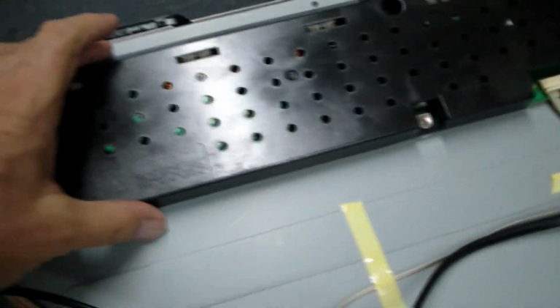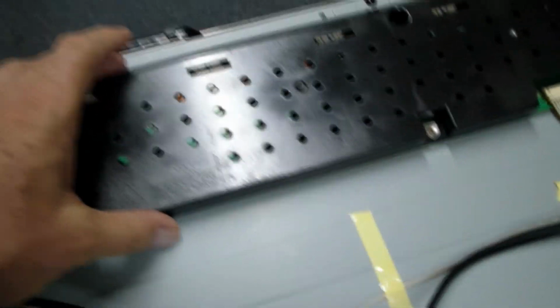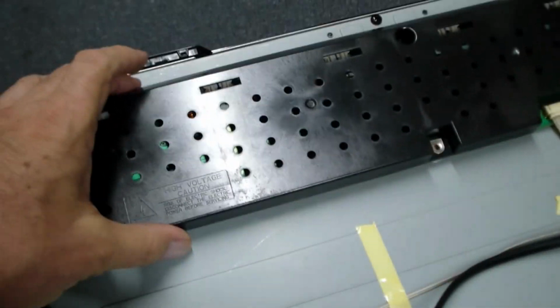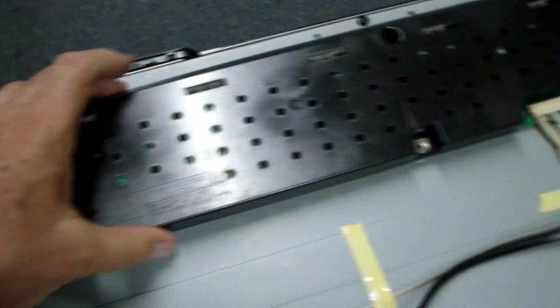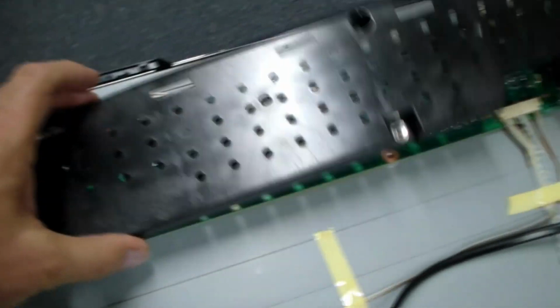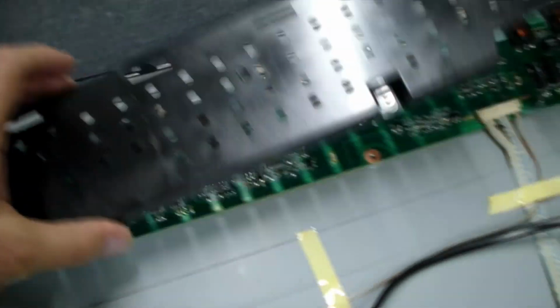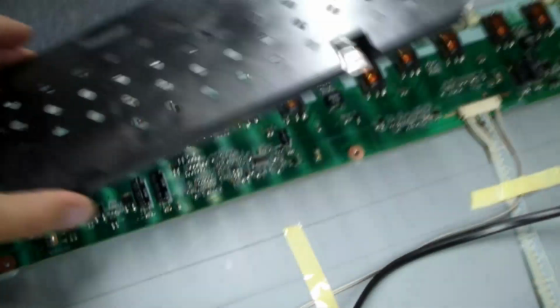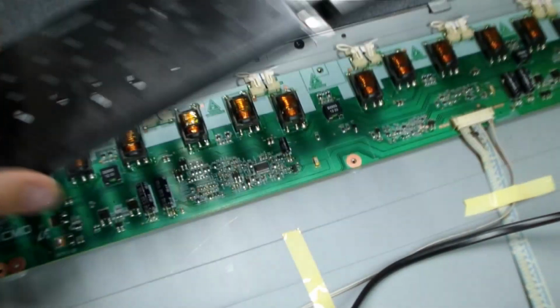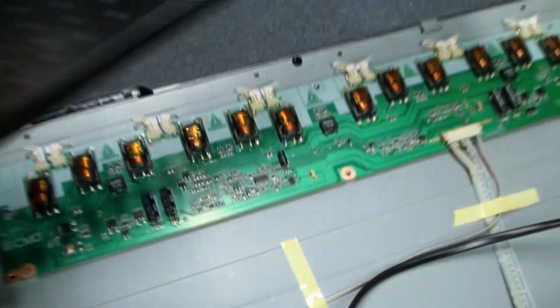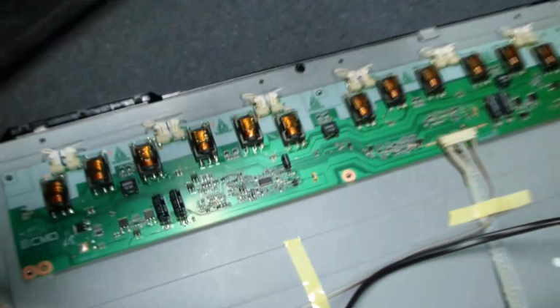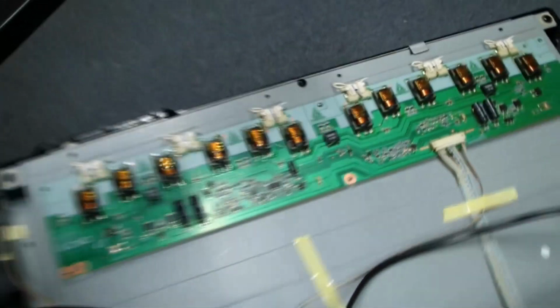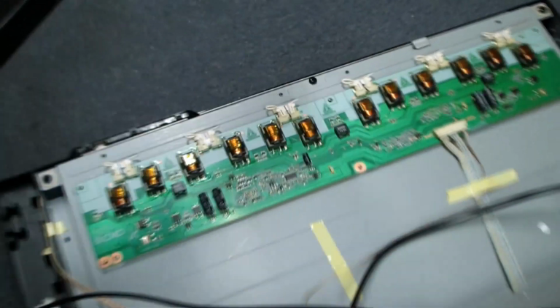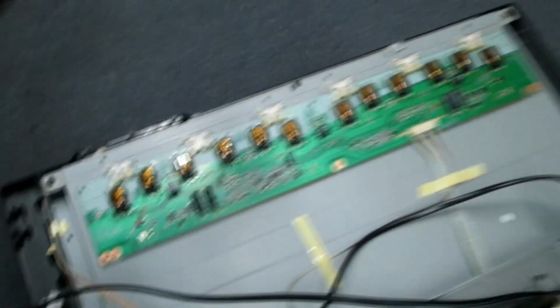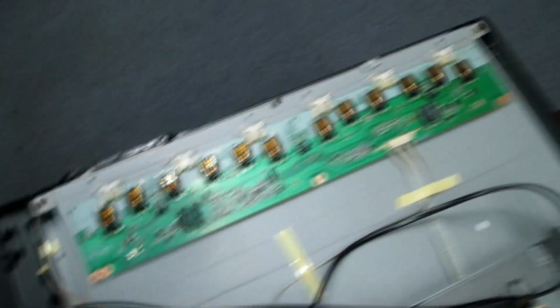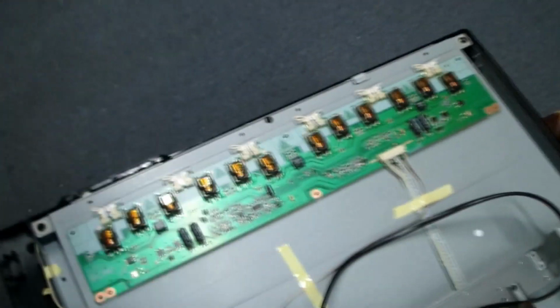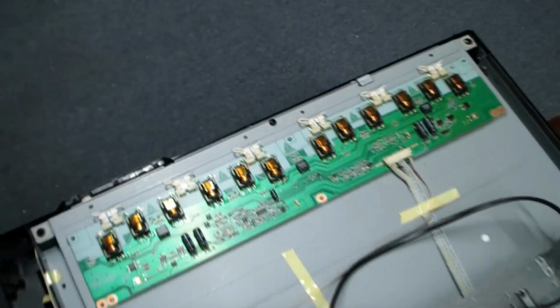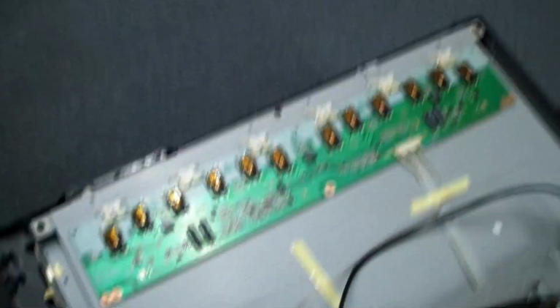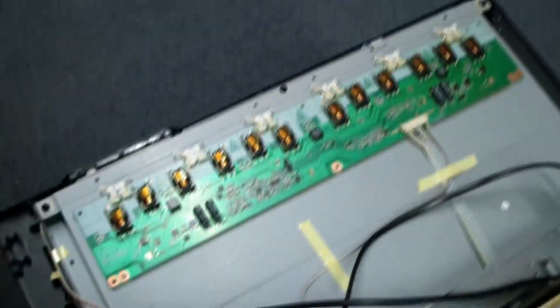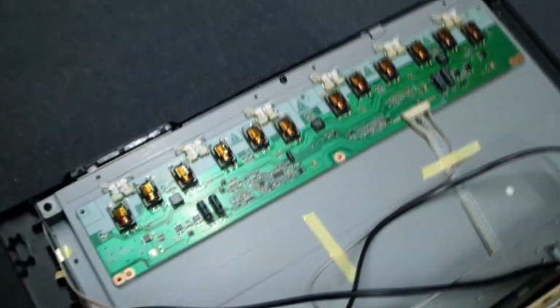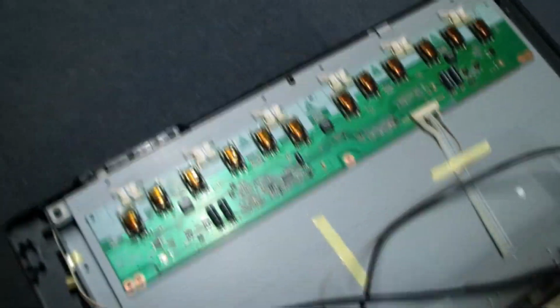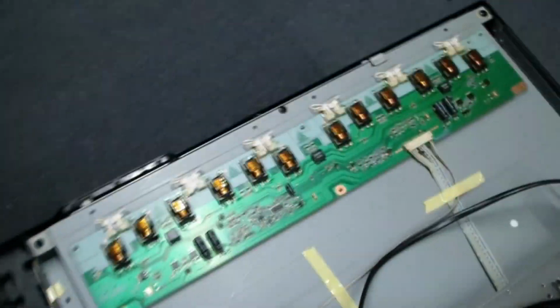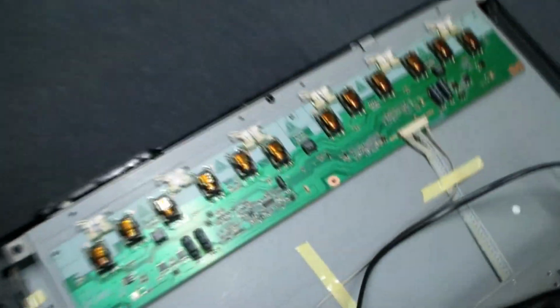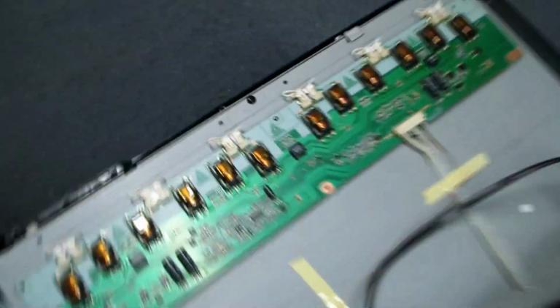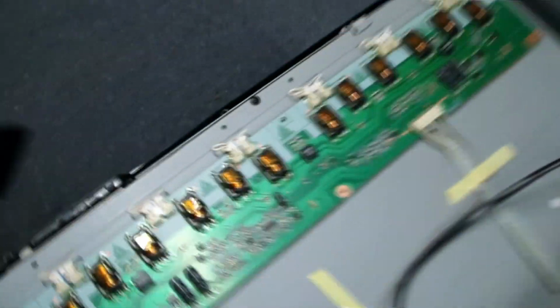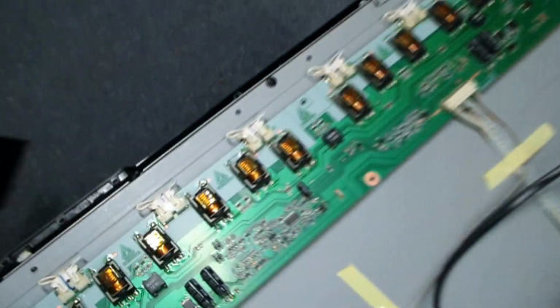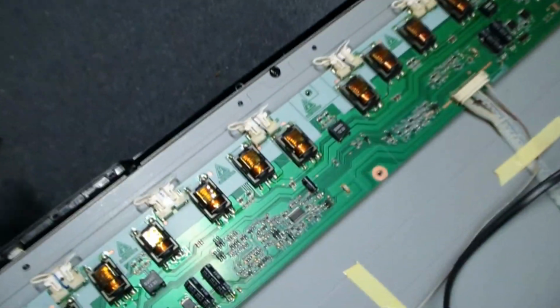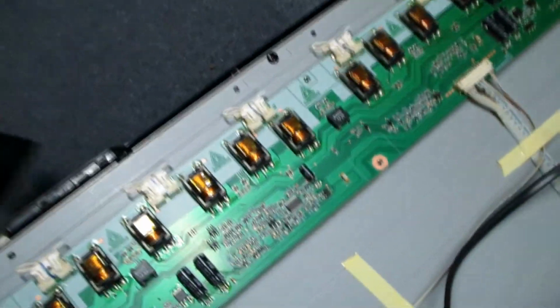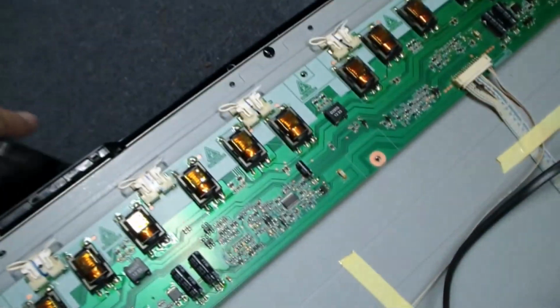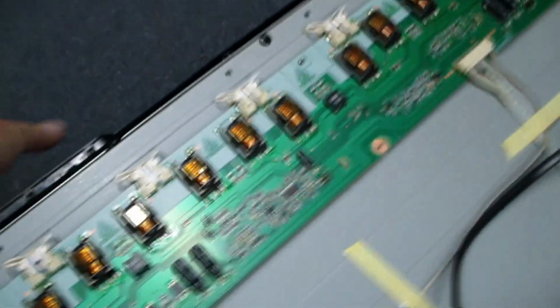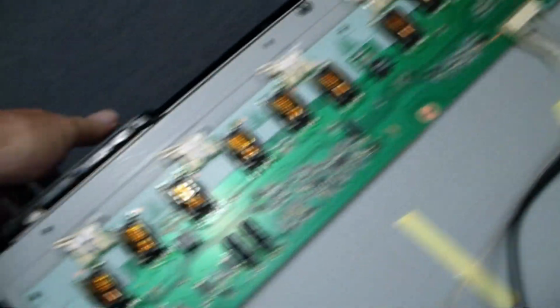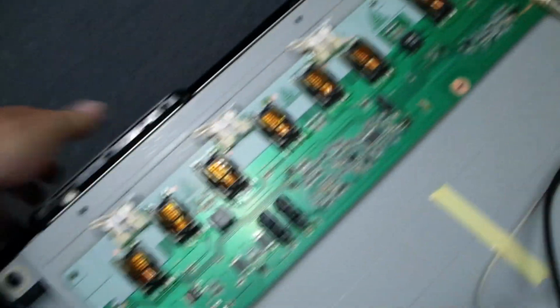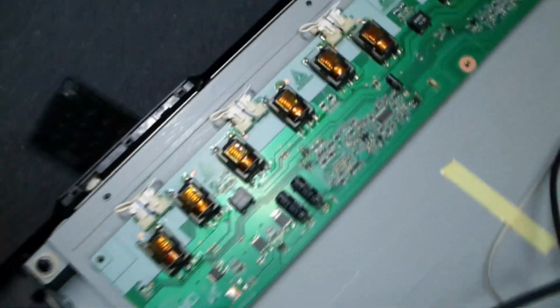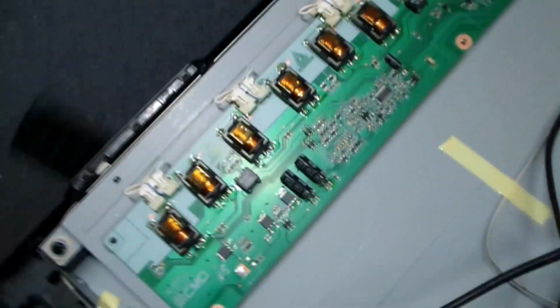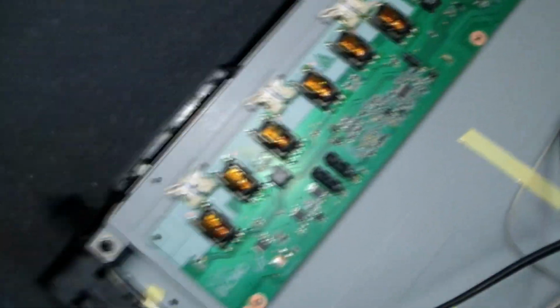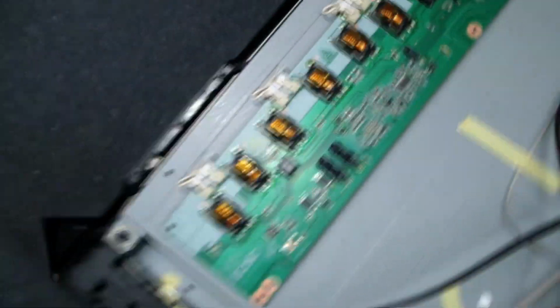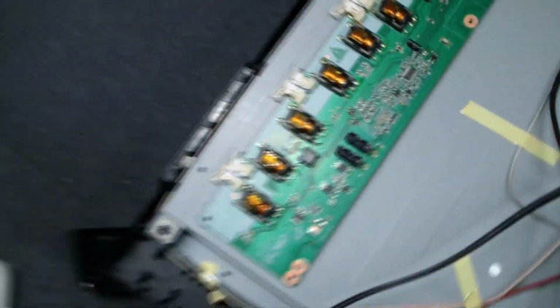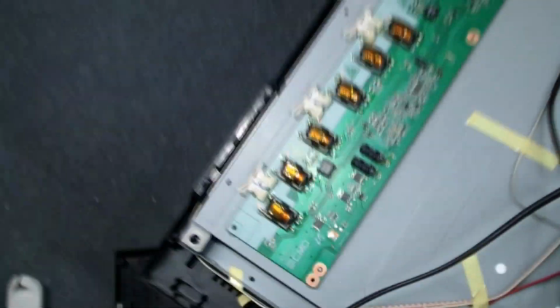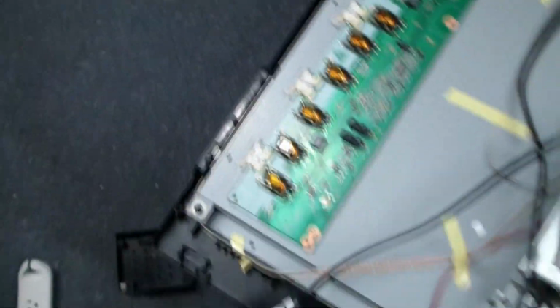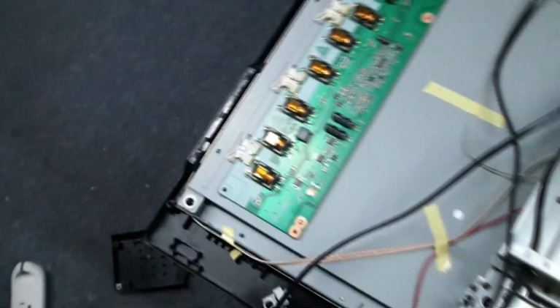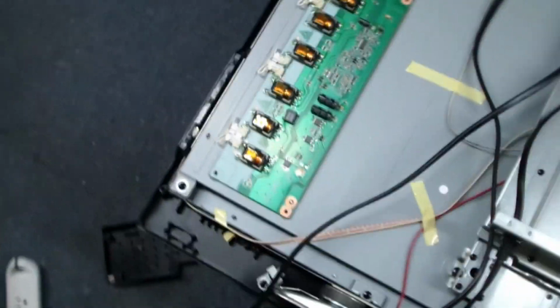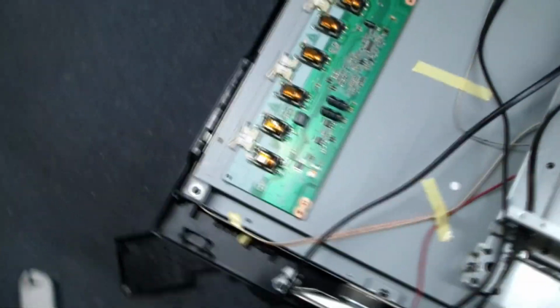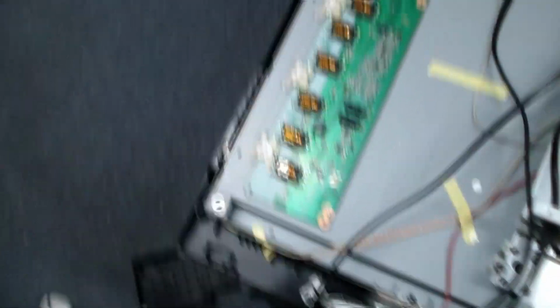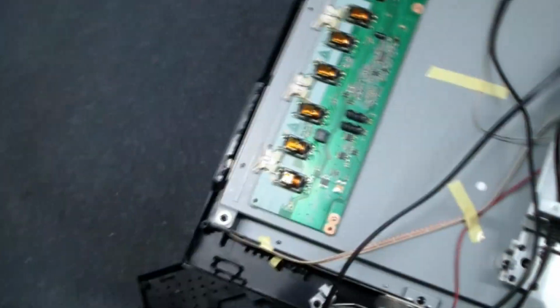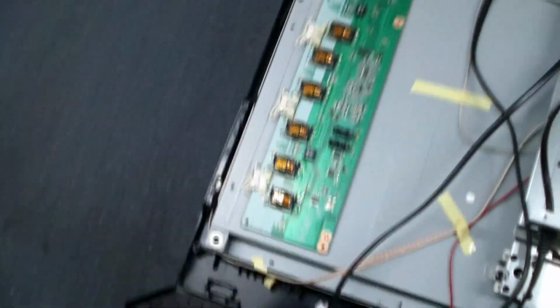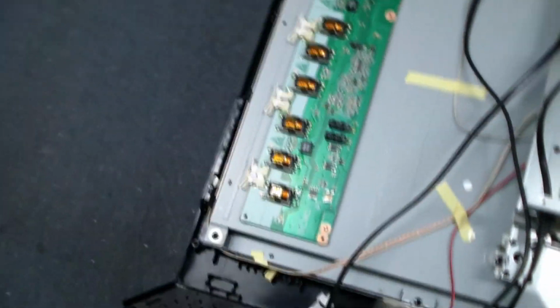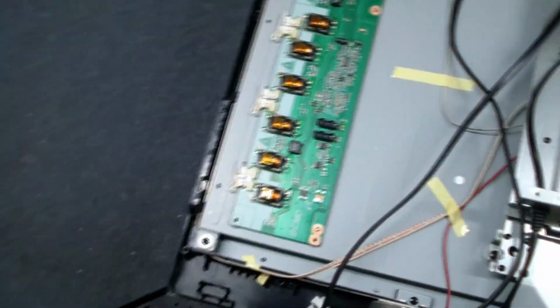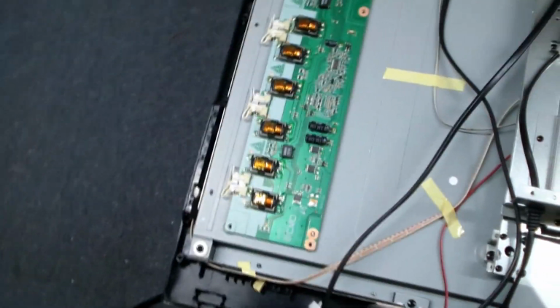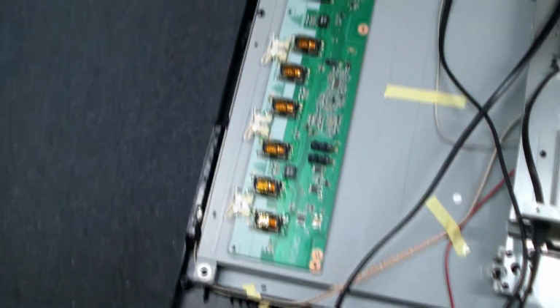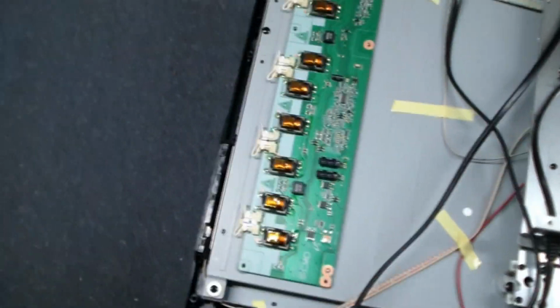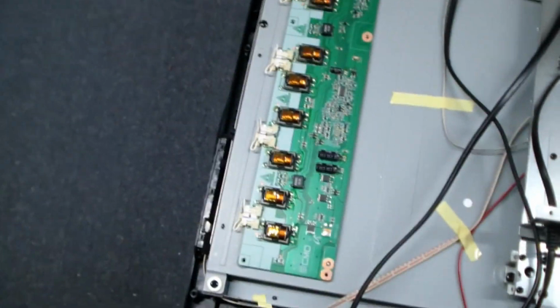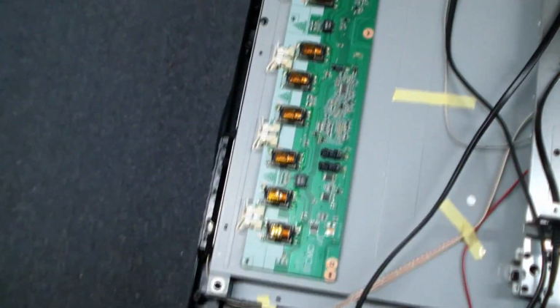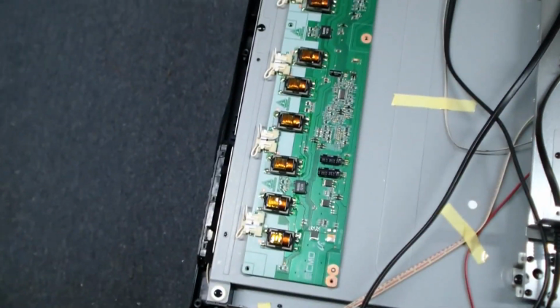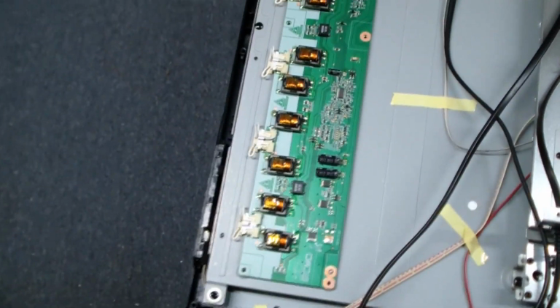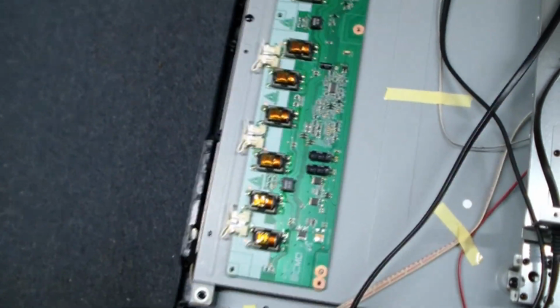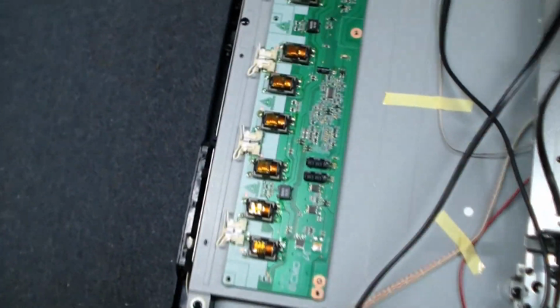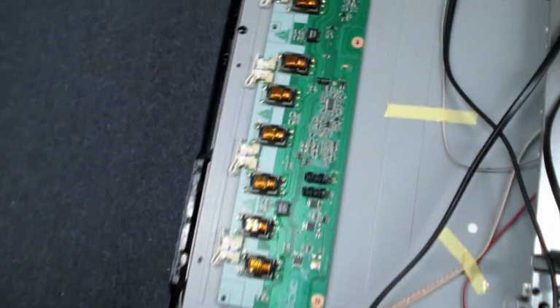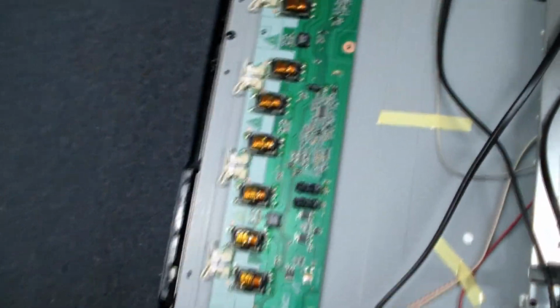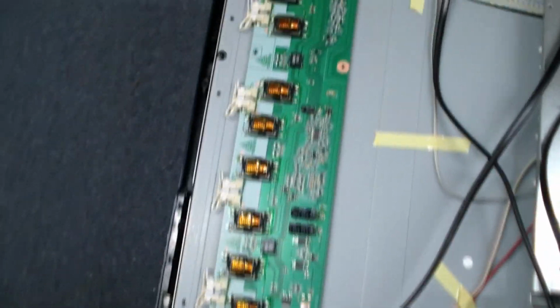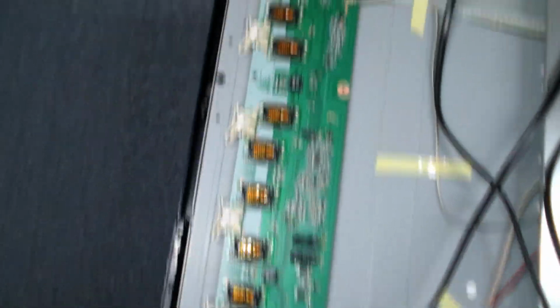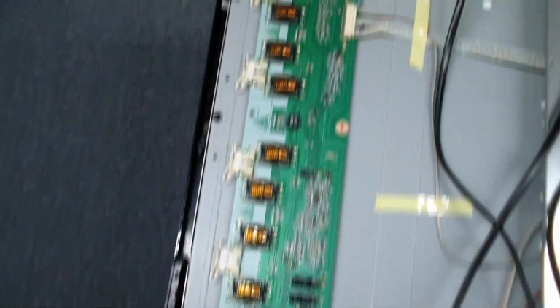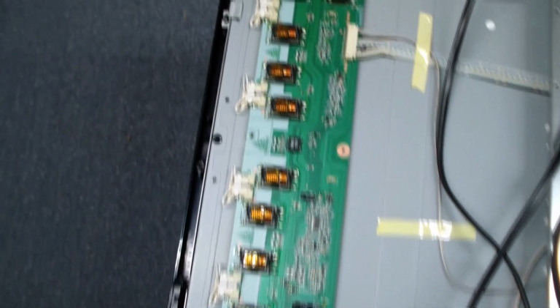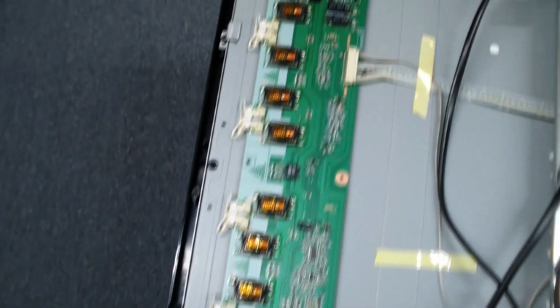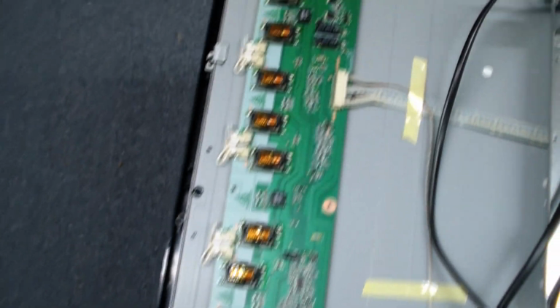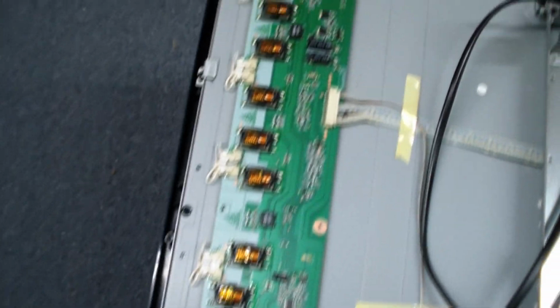Let's take a look over on this side here. This is the high-voltage circuit for all the CFLs. You can kind of see the extensive components, and it's fed from this cable.